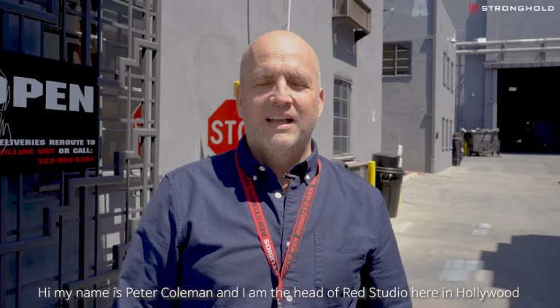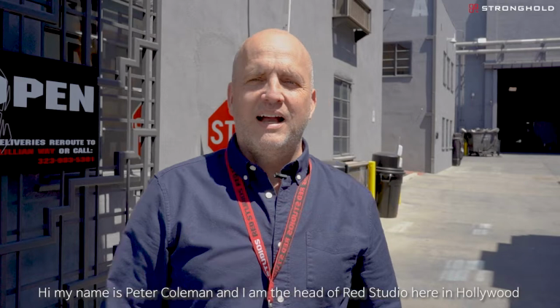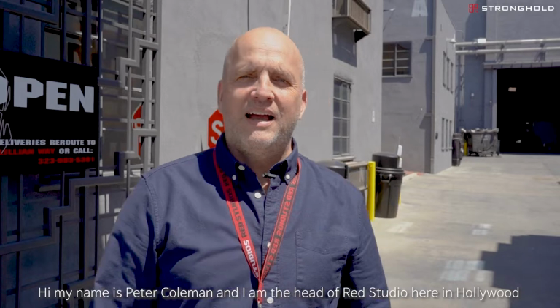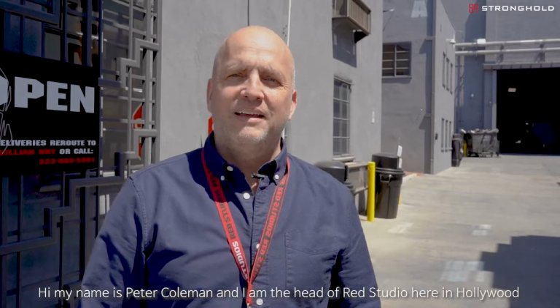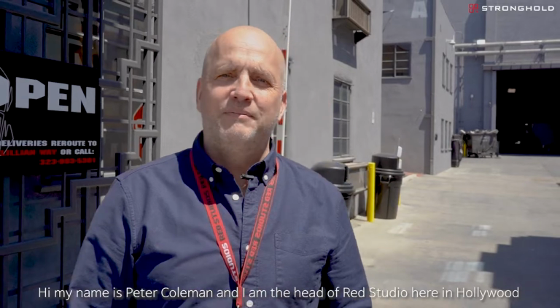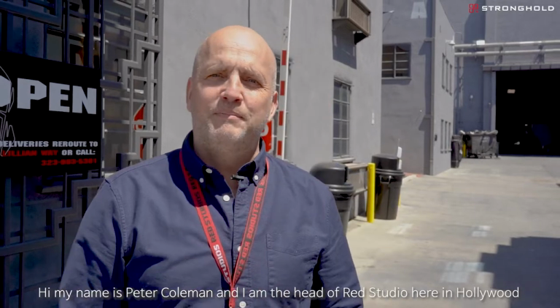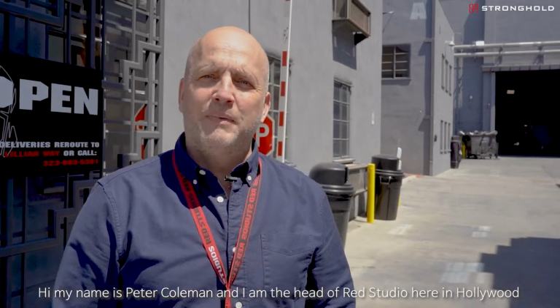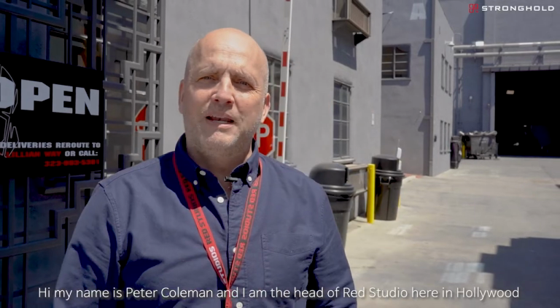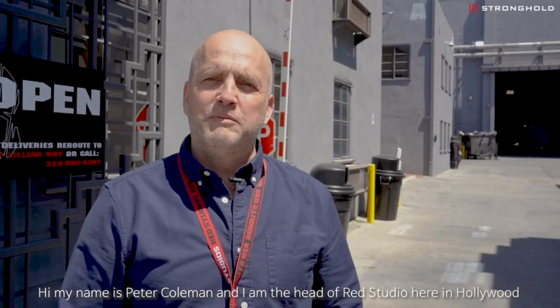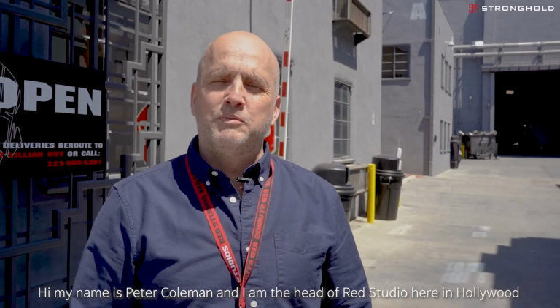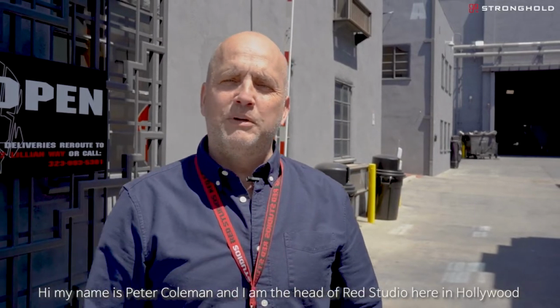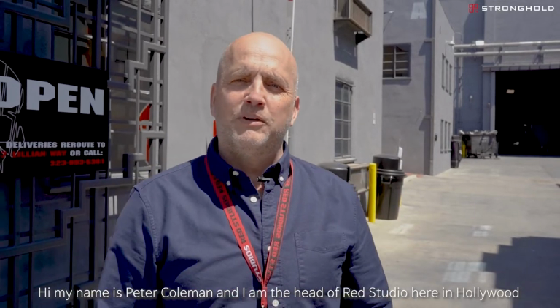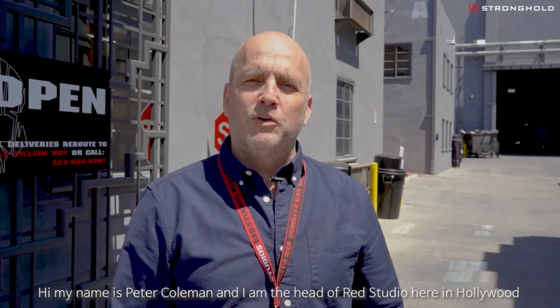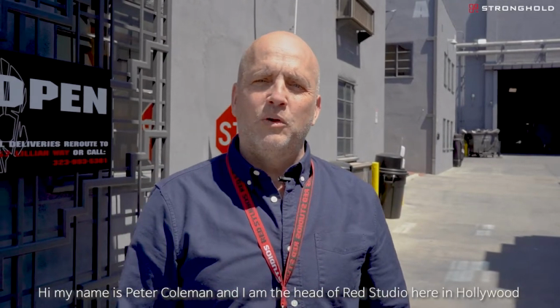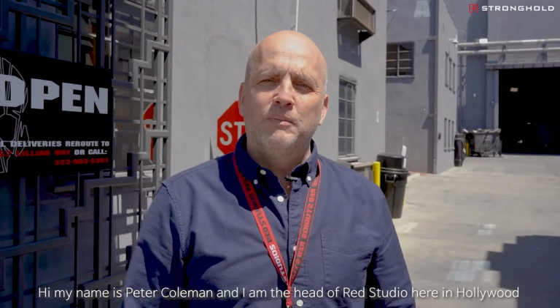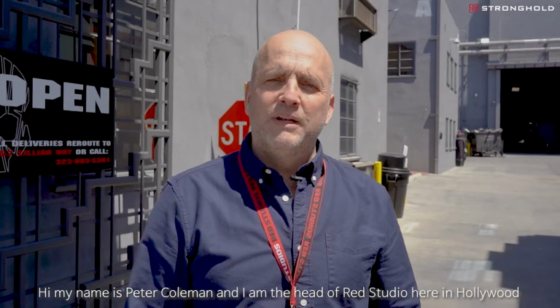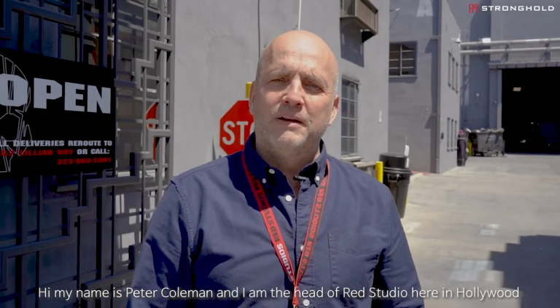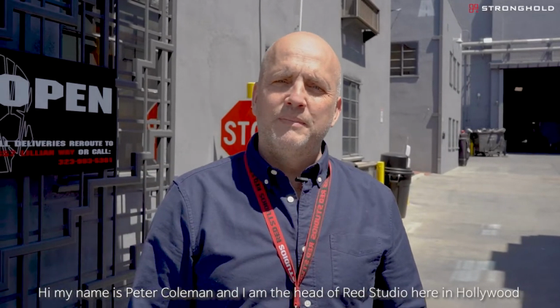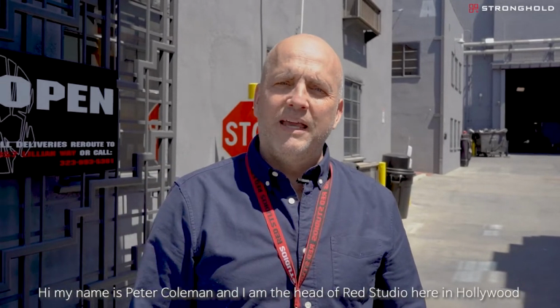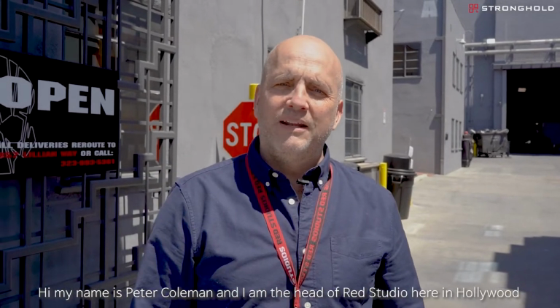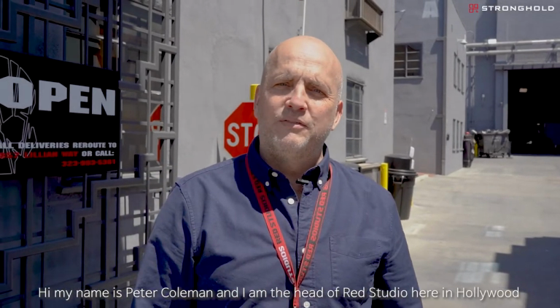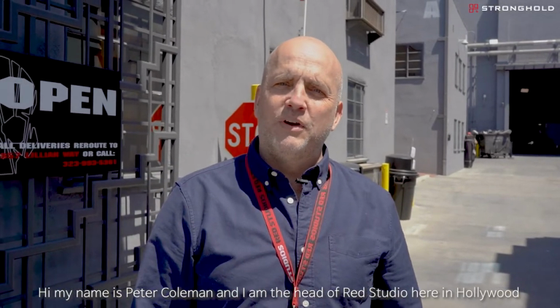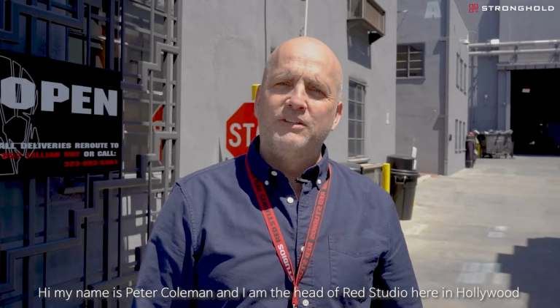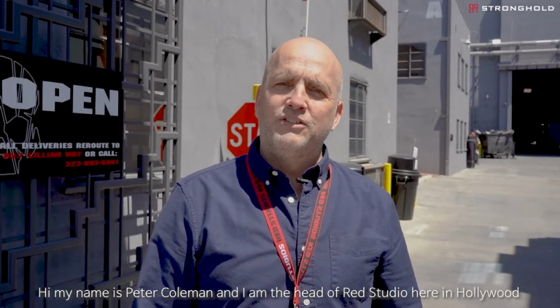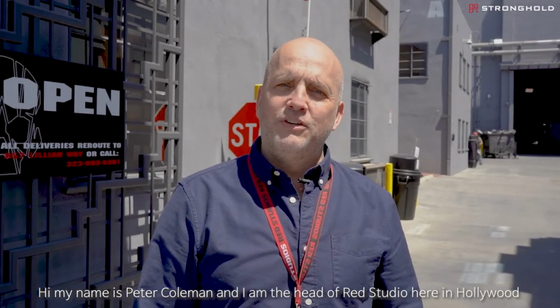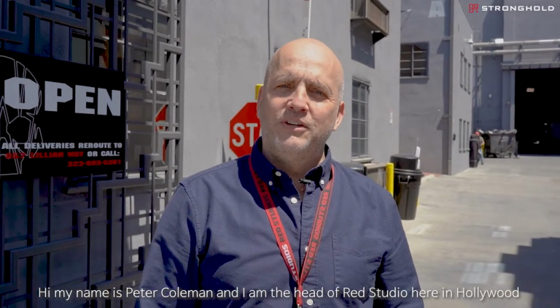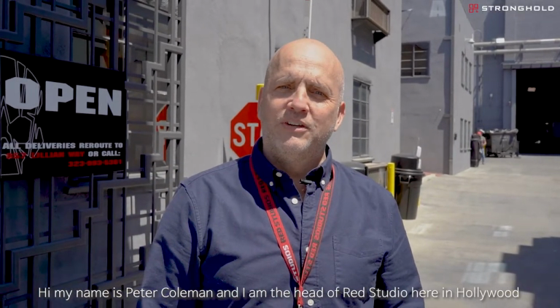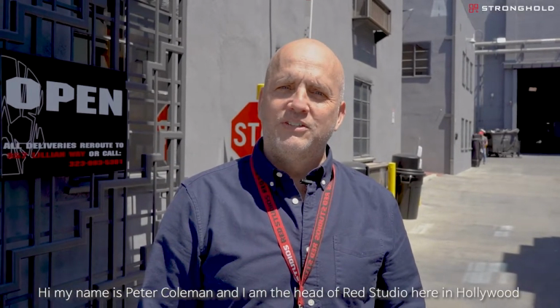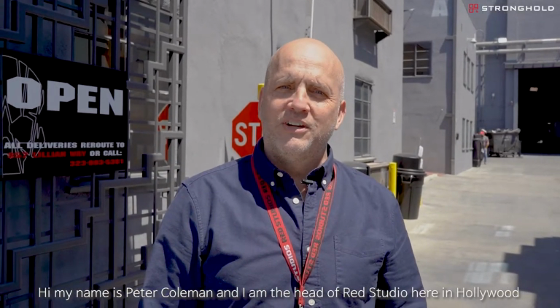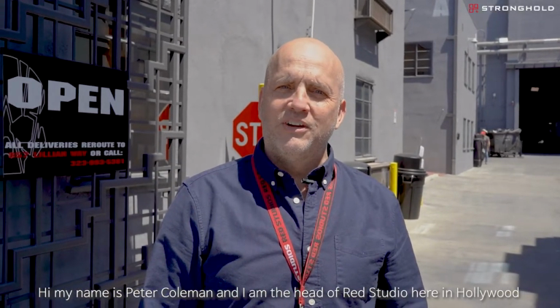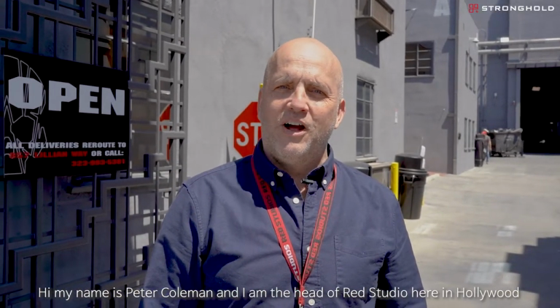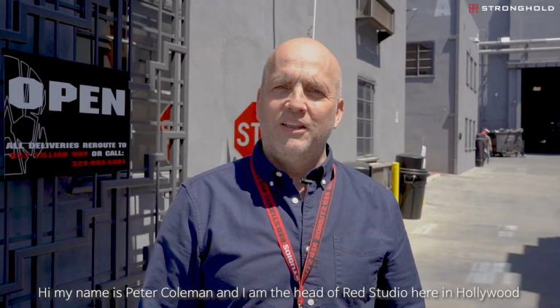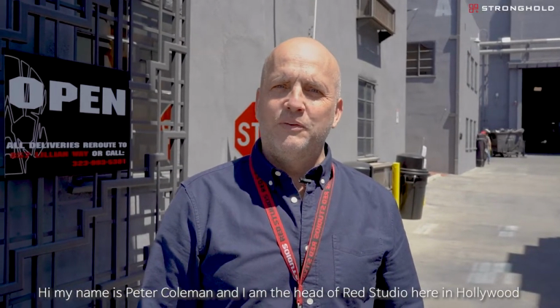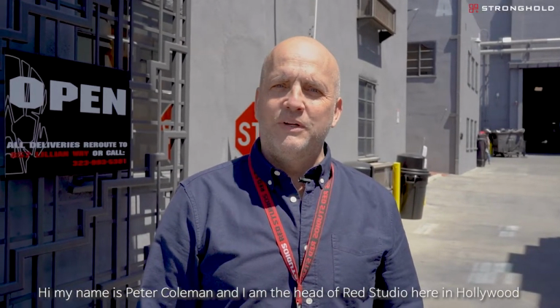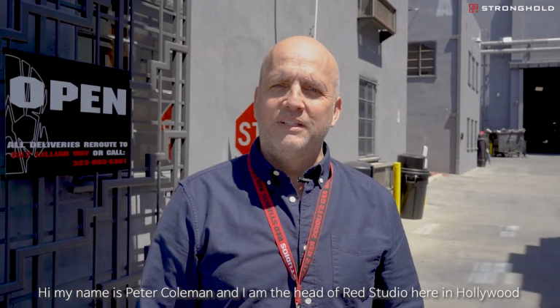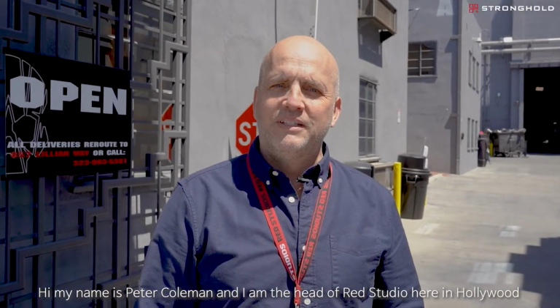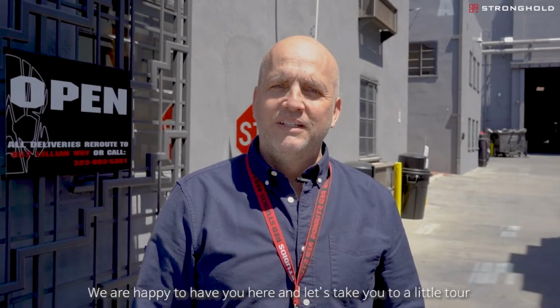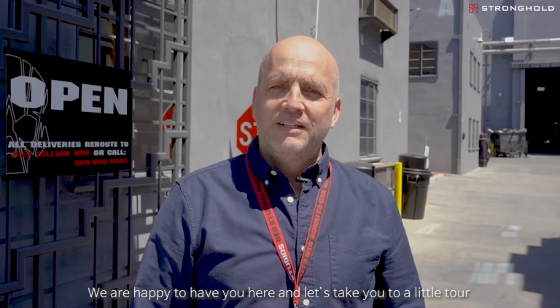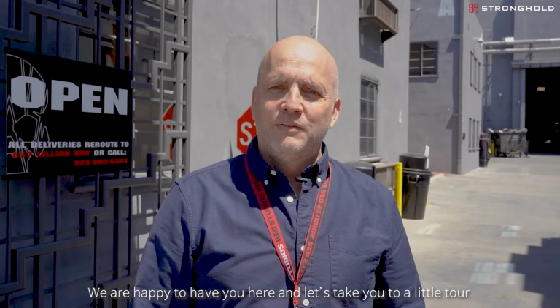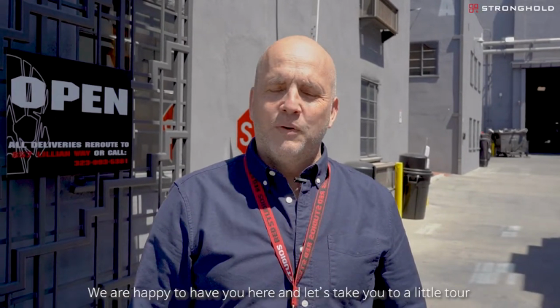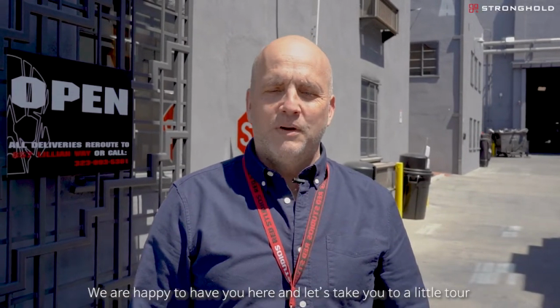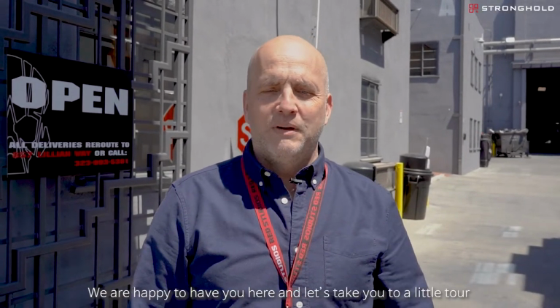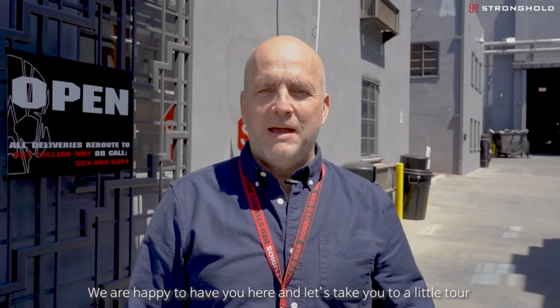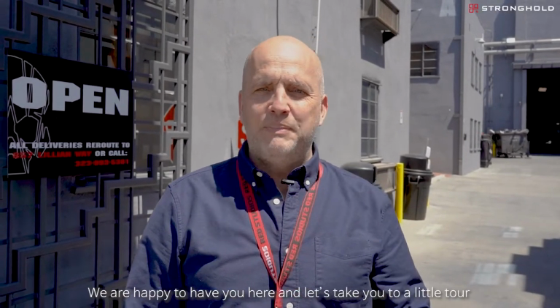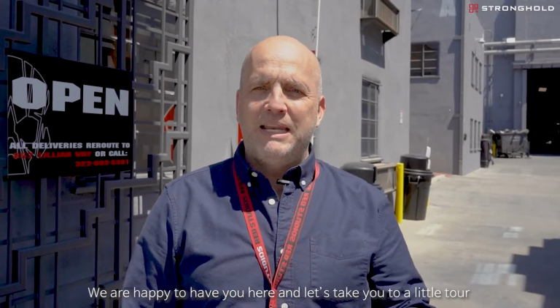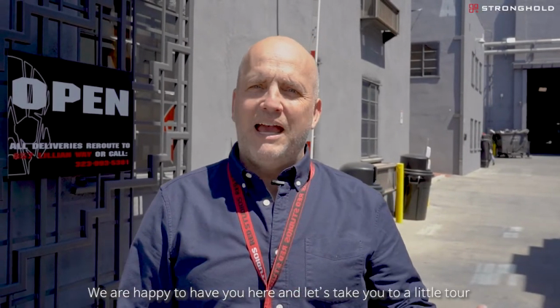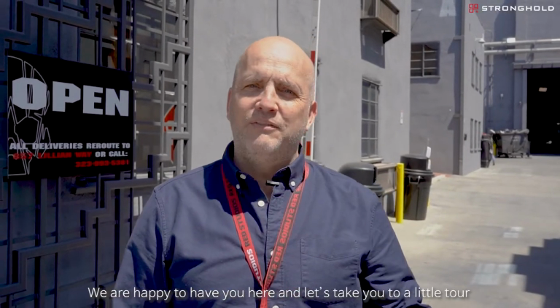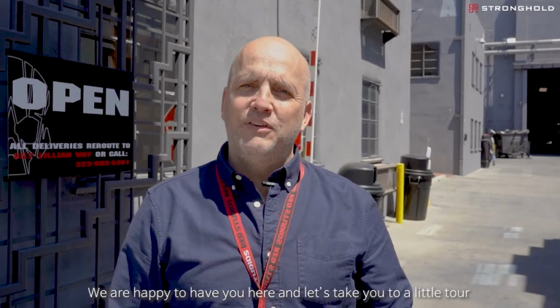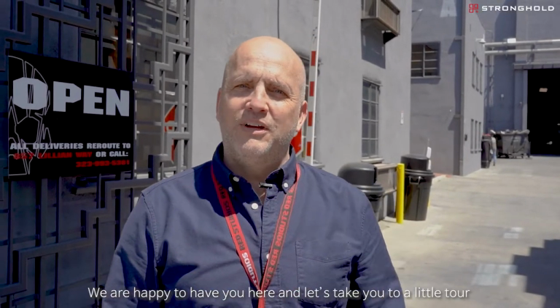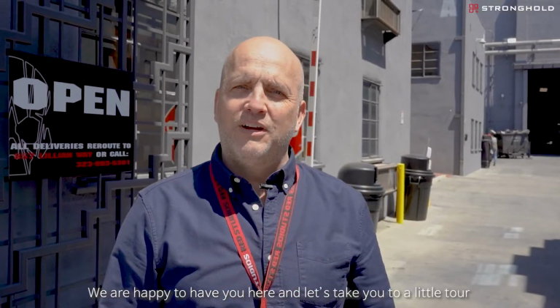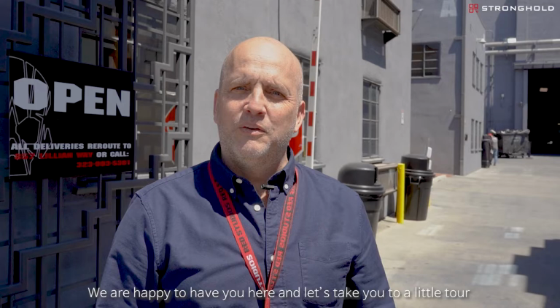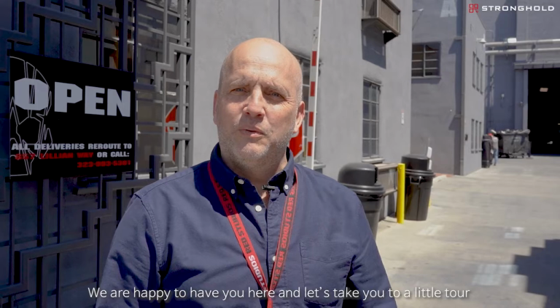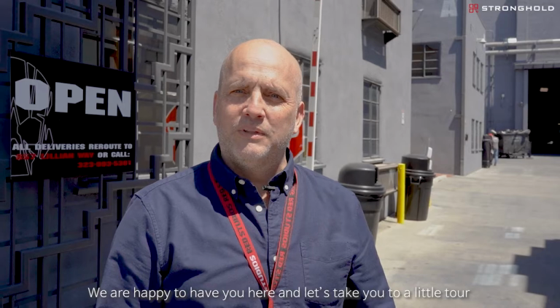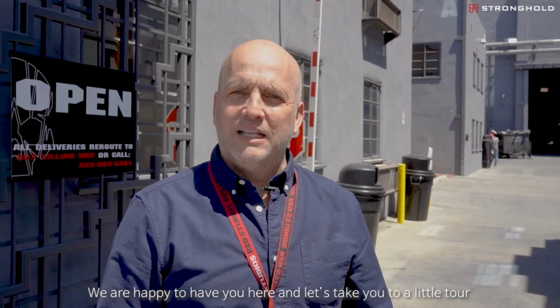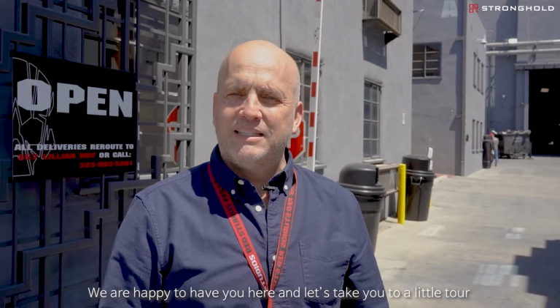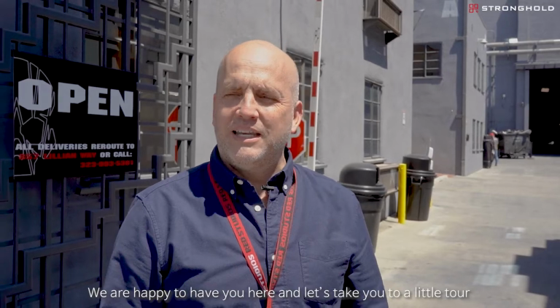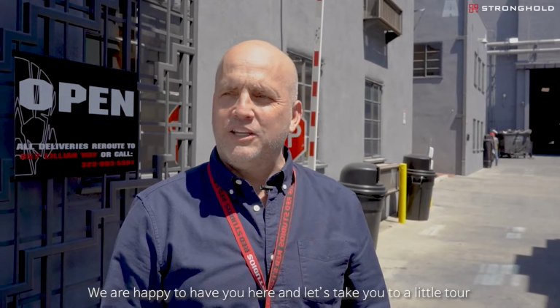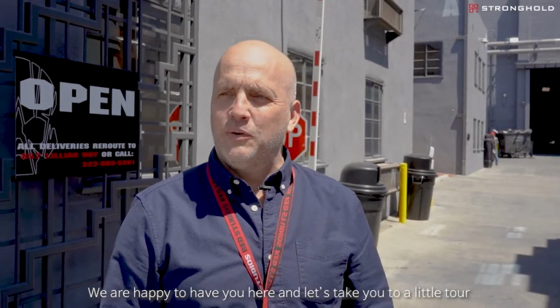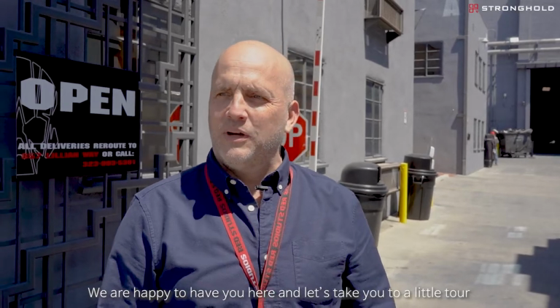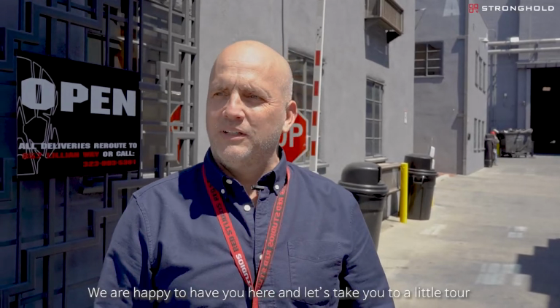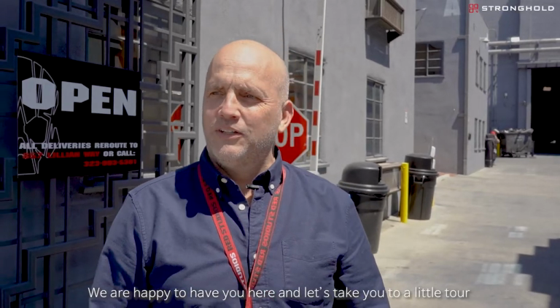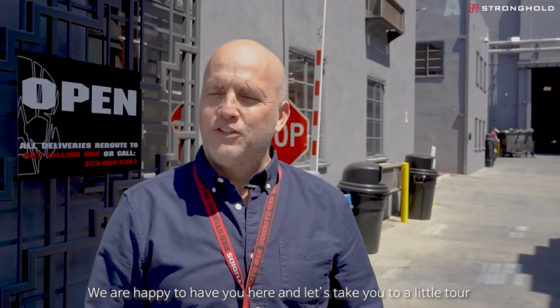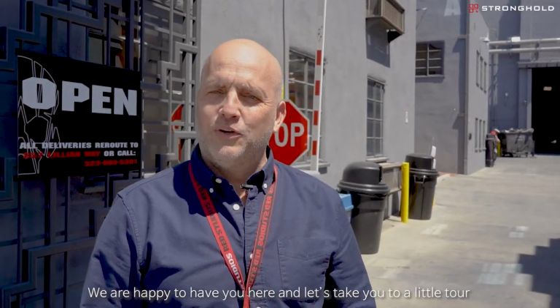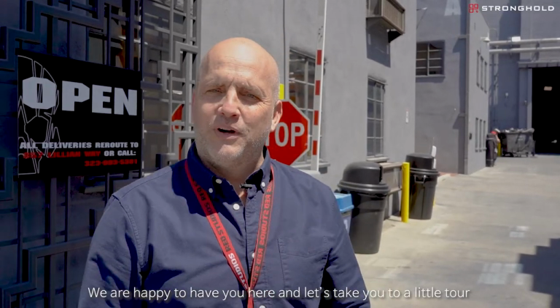Hi, my name is Peter Coleman. I'm the head of Red Studios here in Hollywood. We're happy to have you here. Let's take you on a little tour.